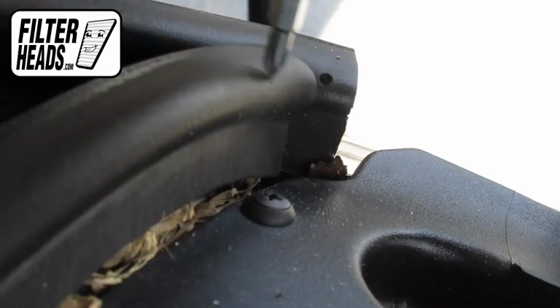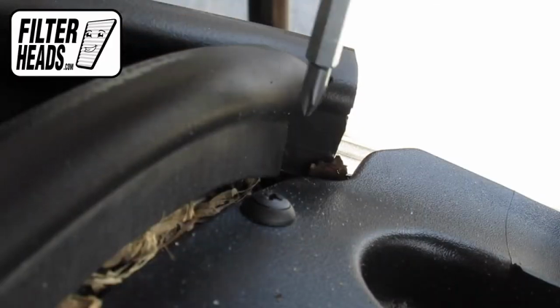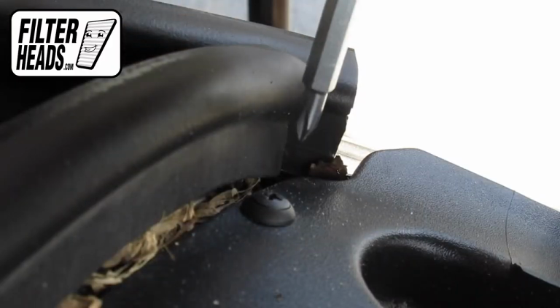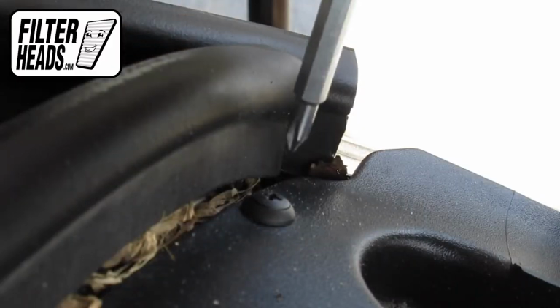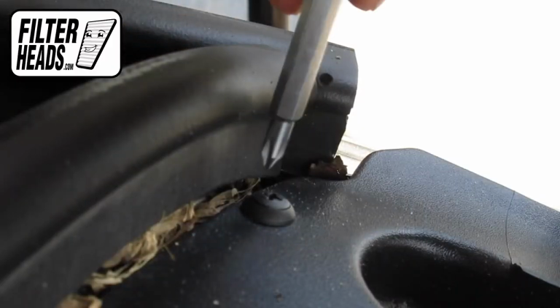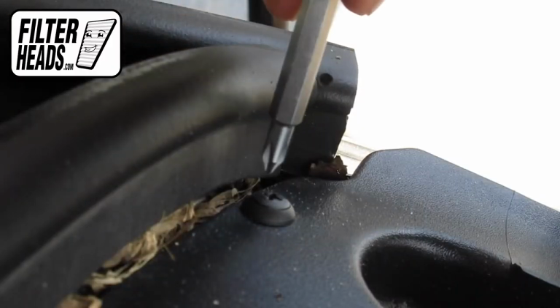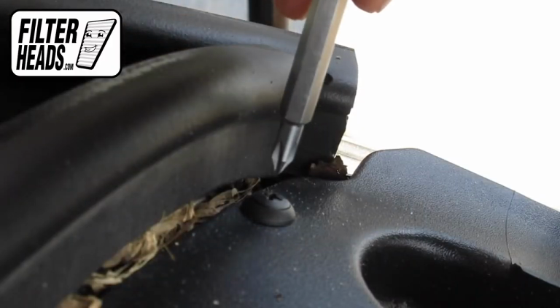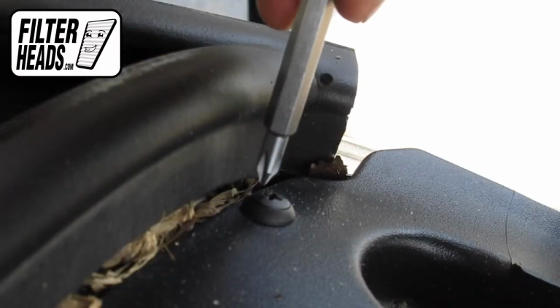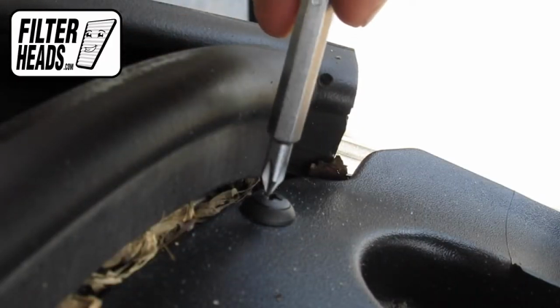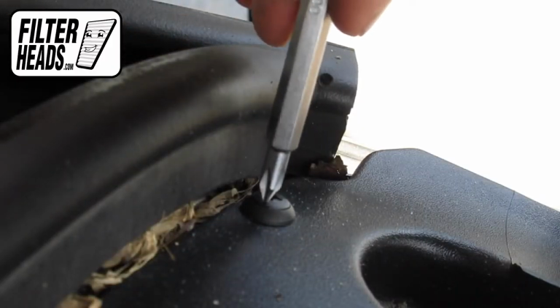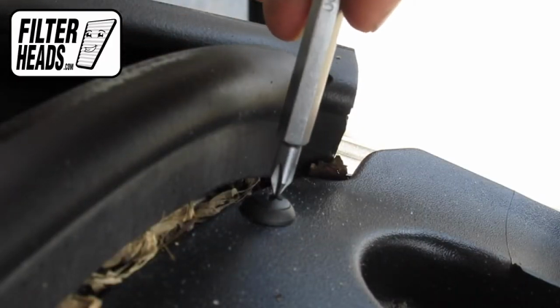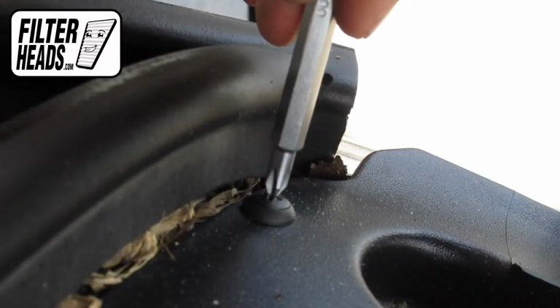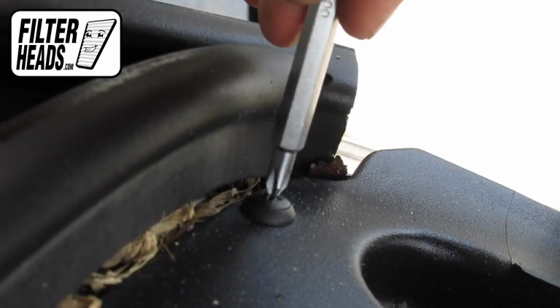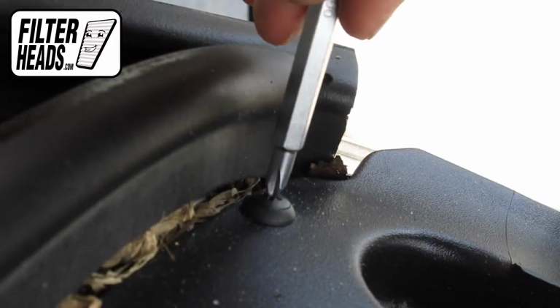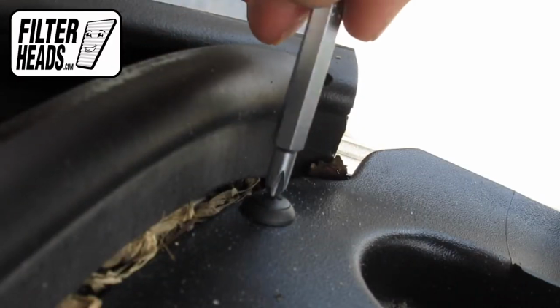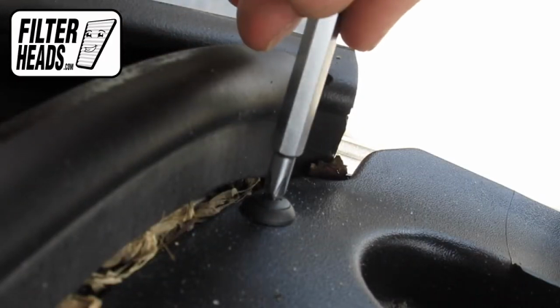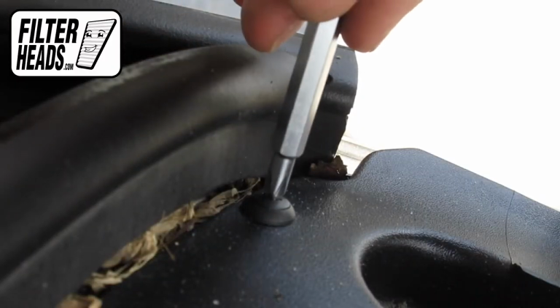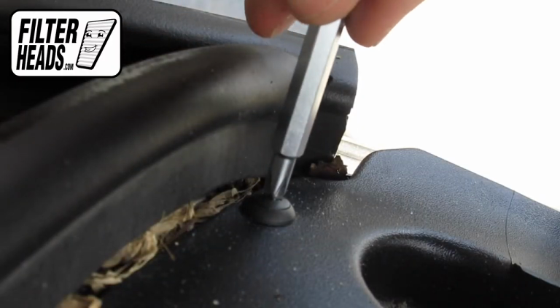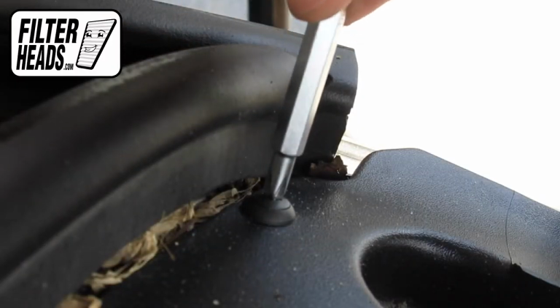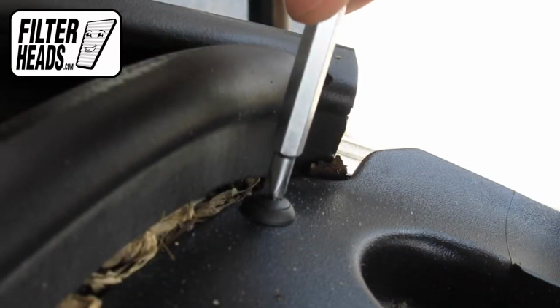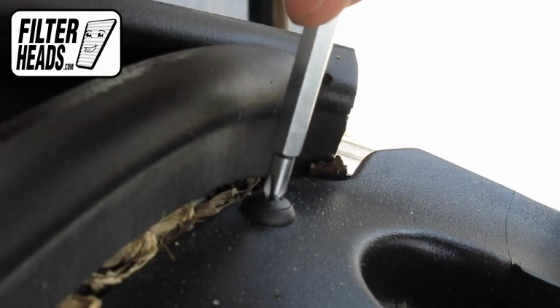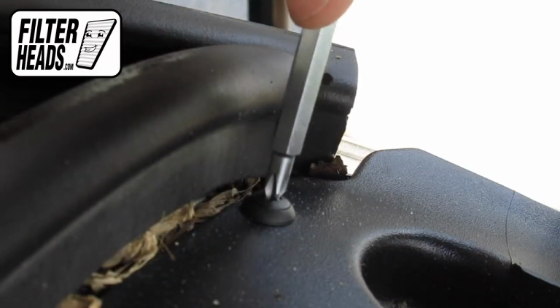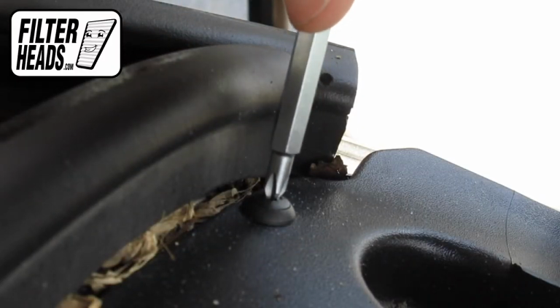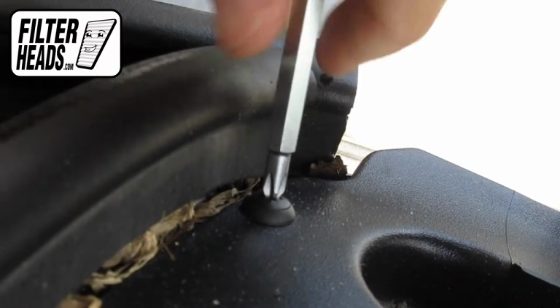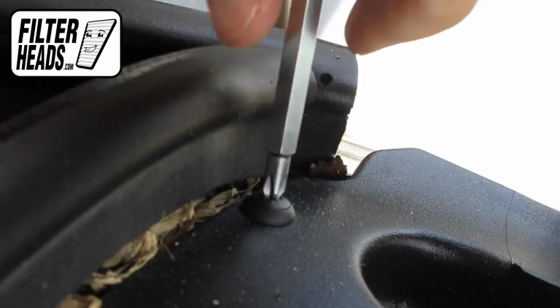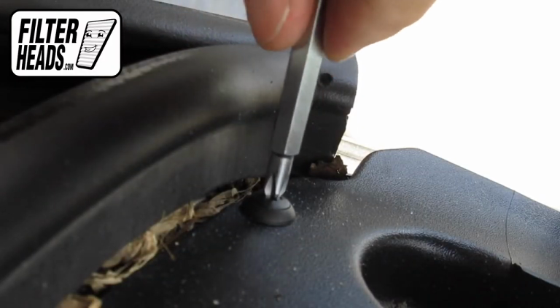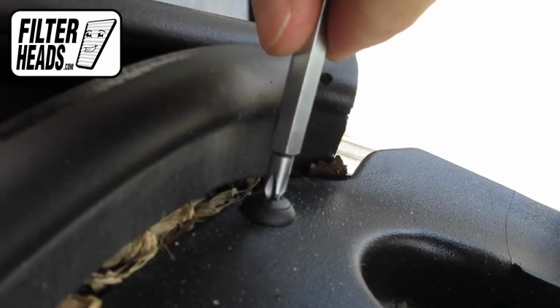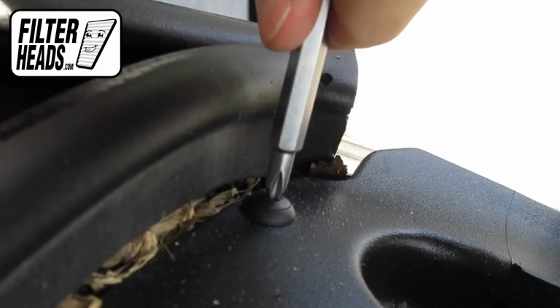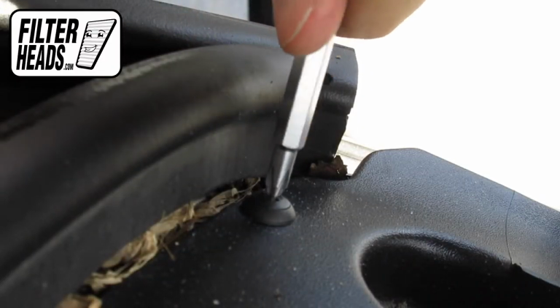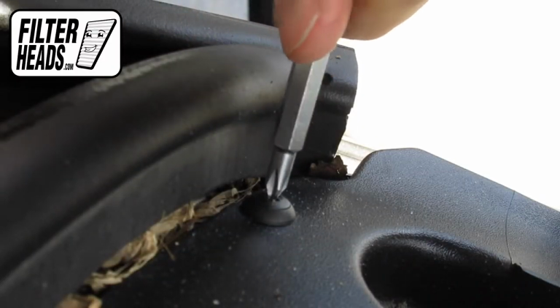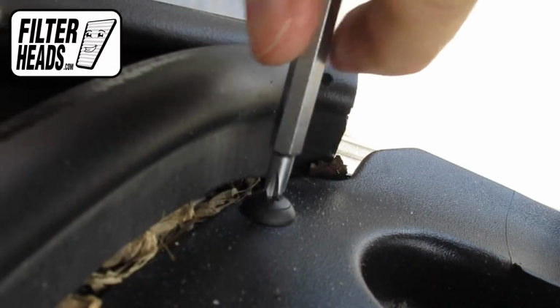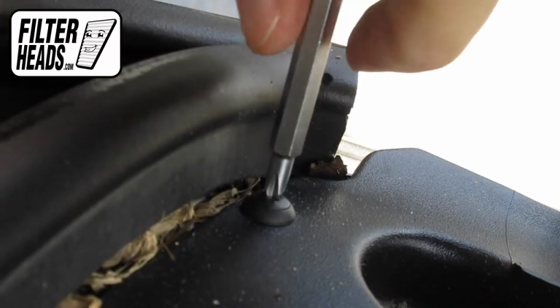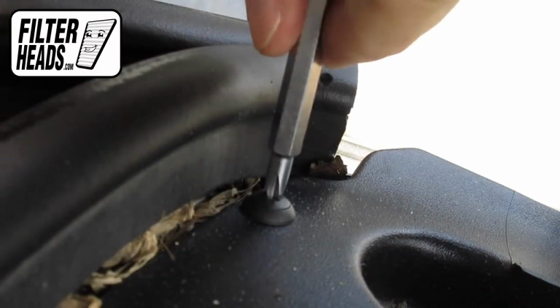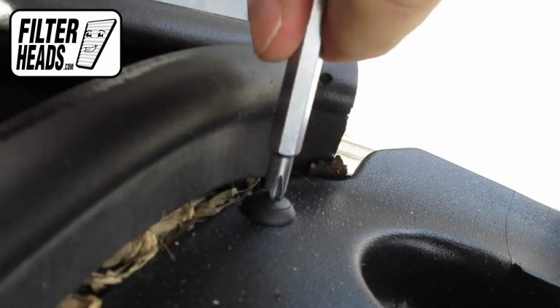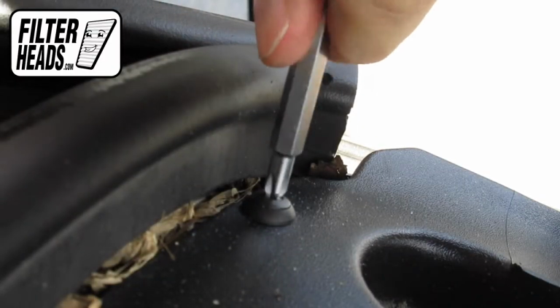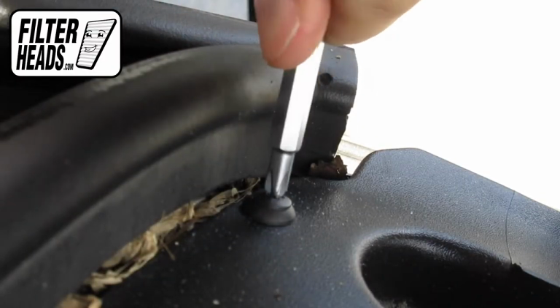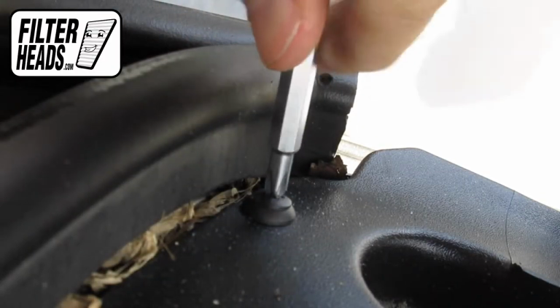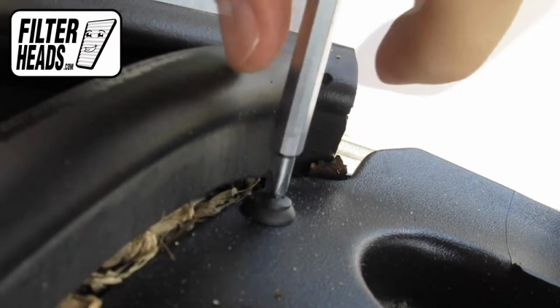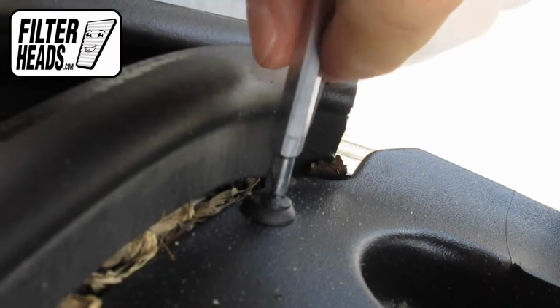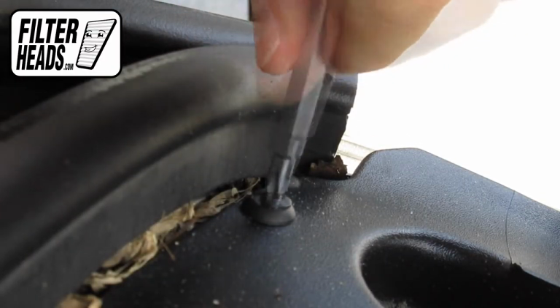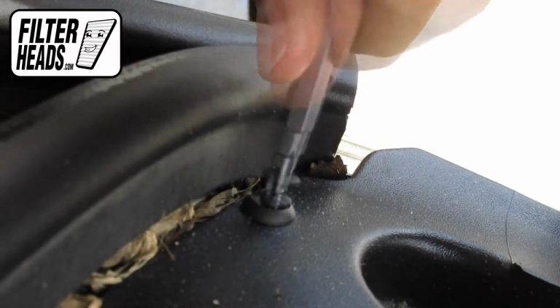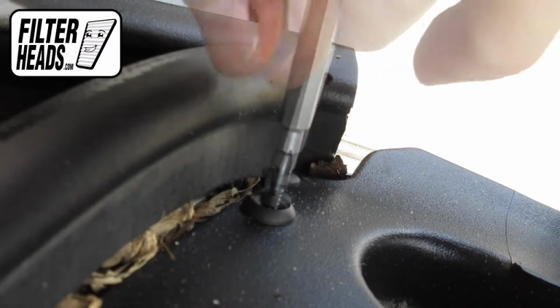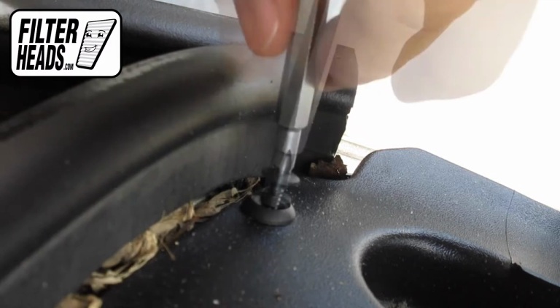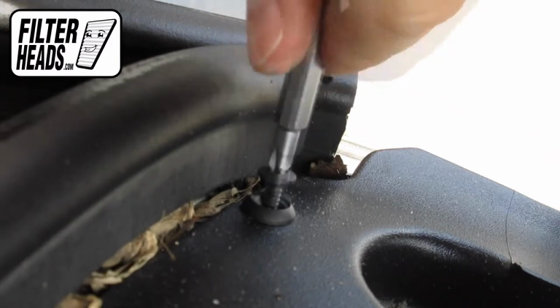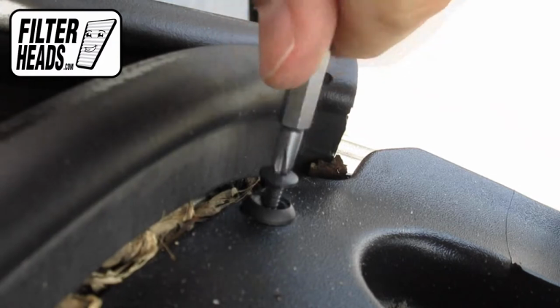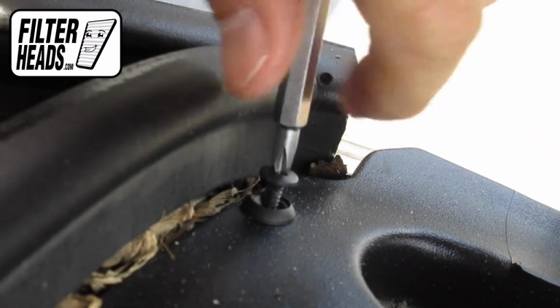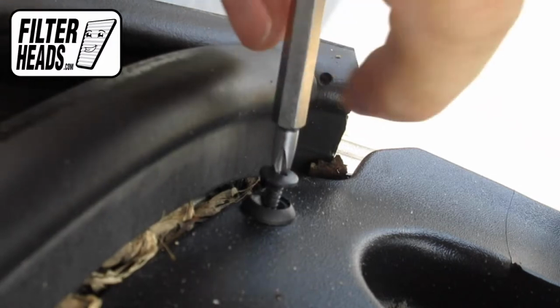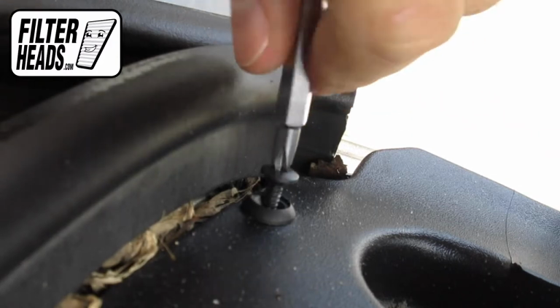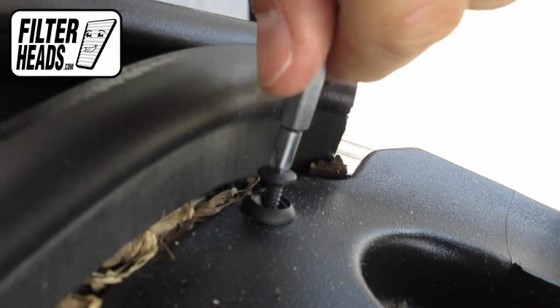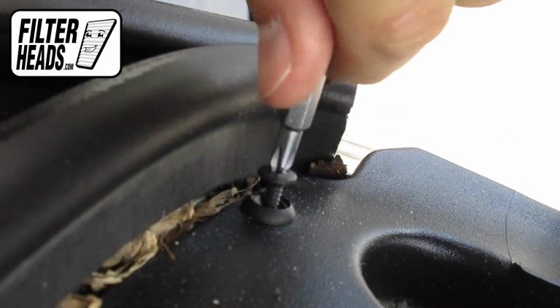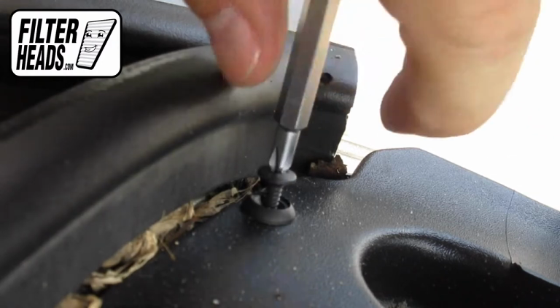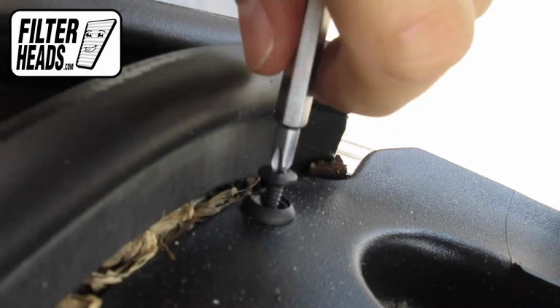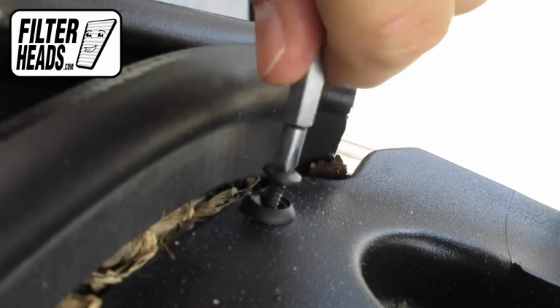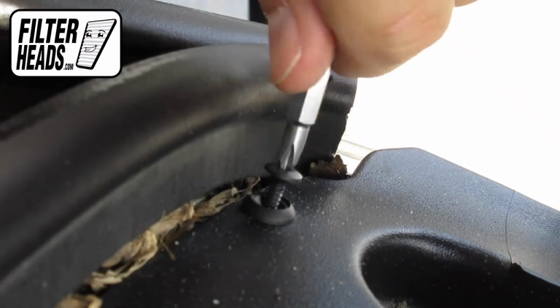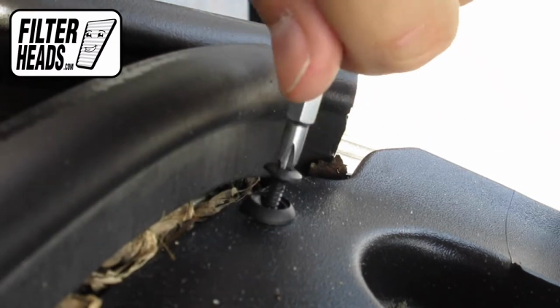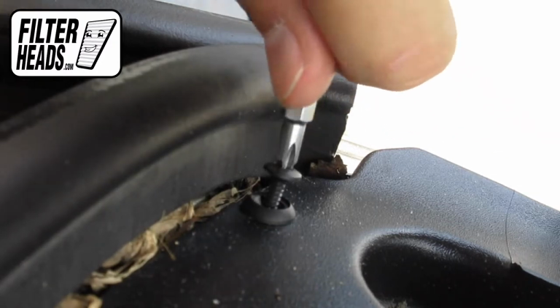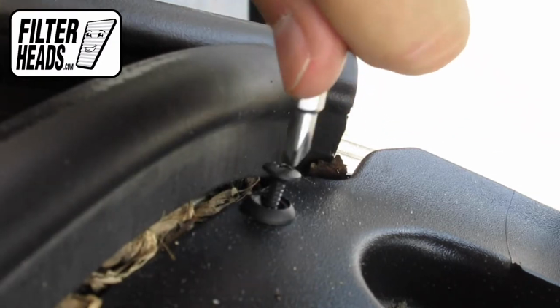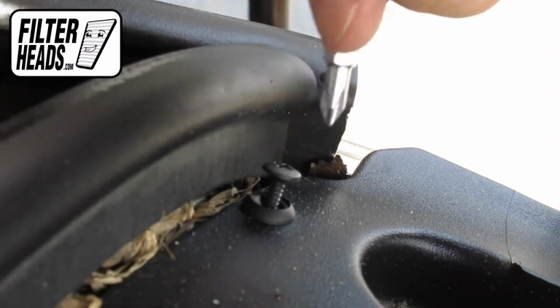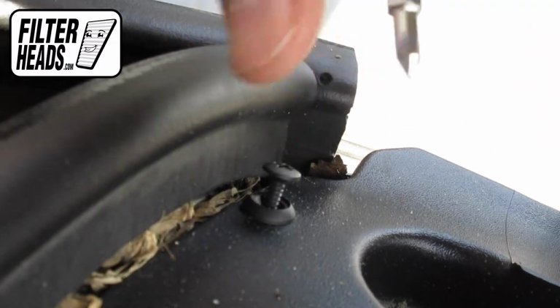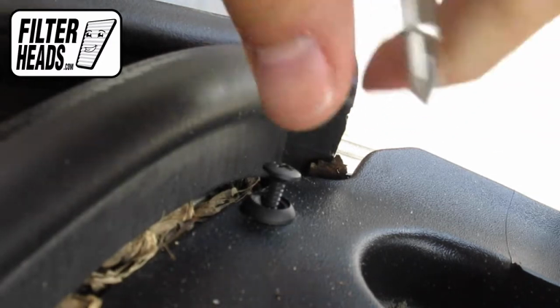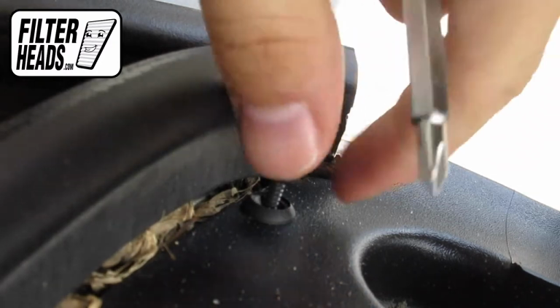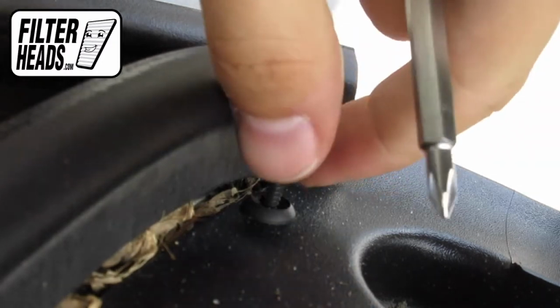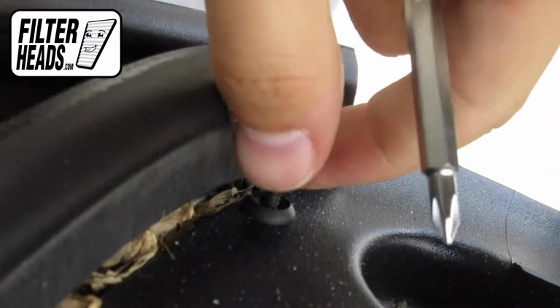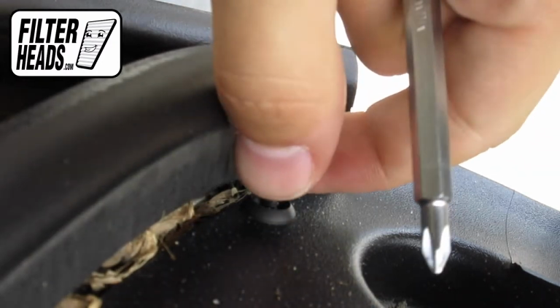Lightly unscrew the clip, careful not to put a lot of pressure downward, to raise it enough to pull it off from the cowling.